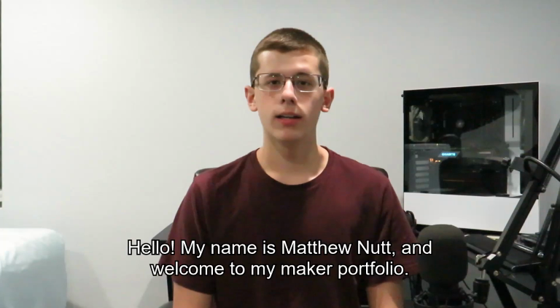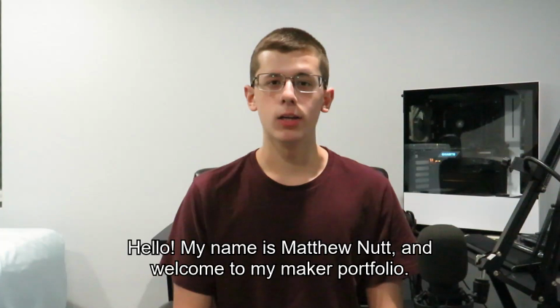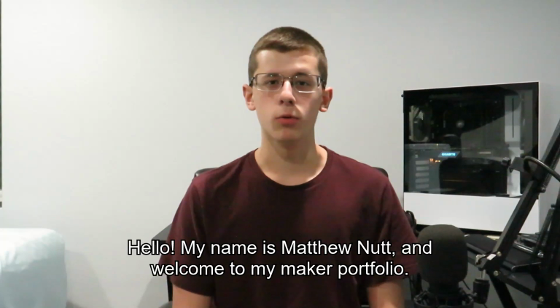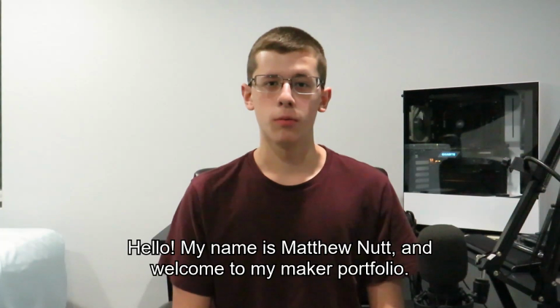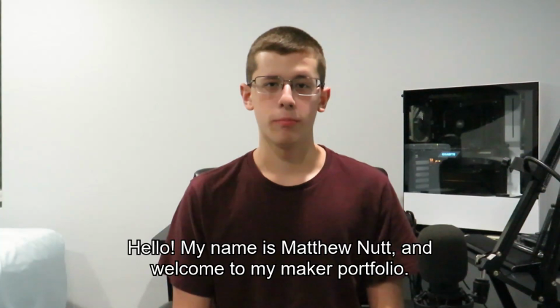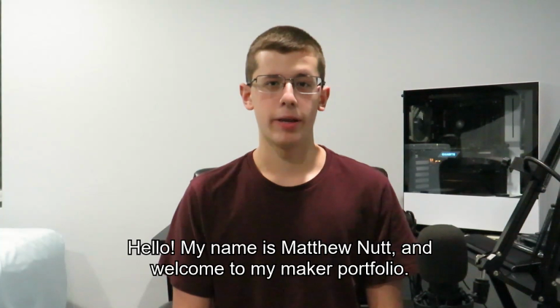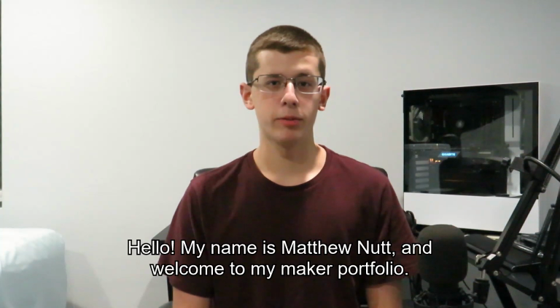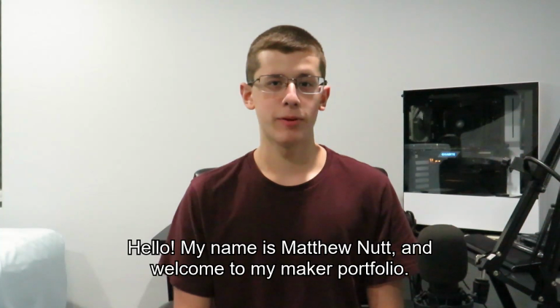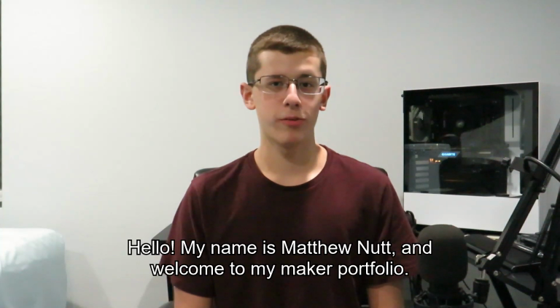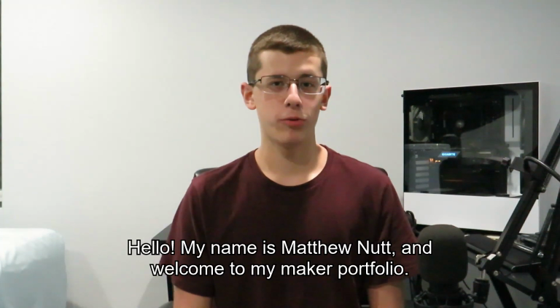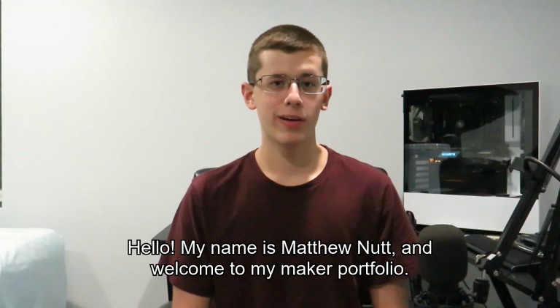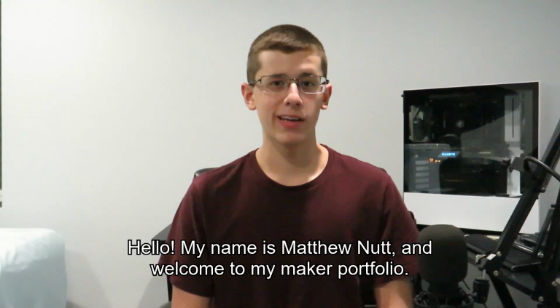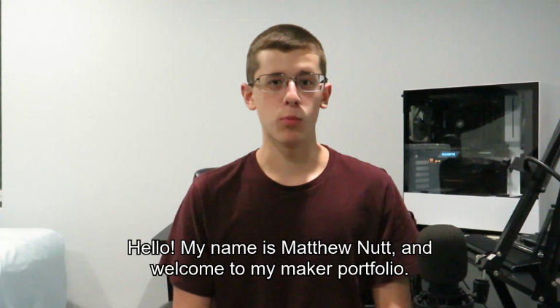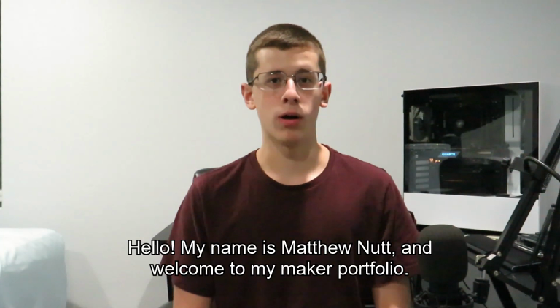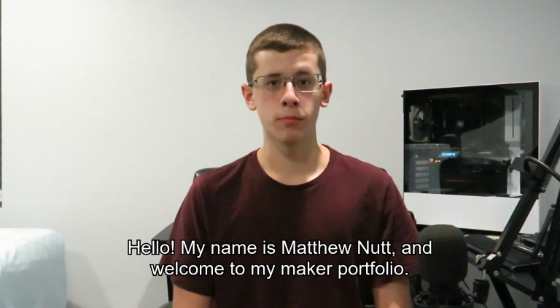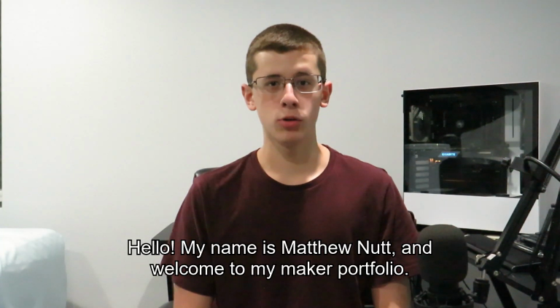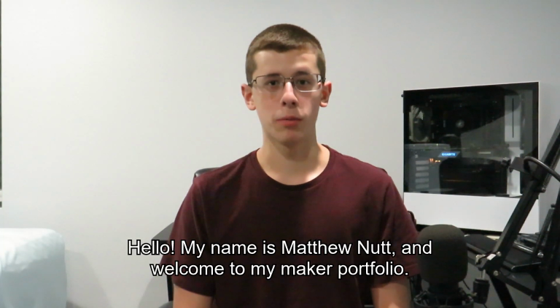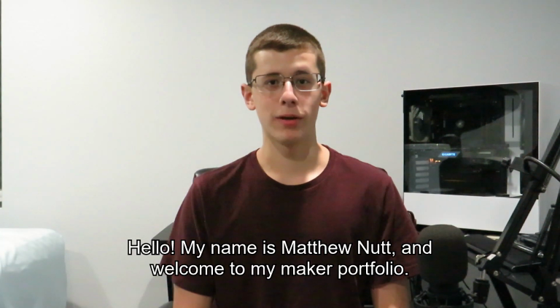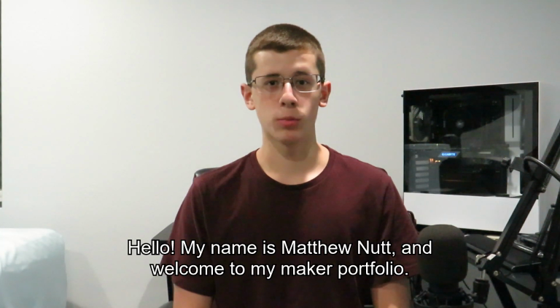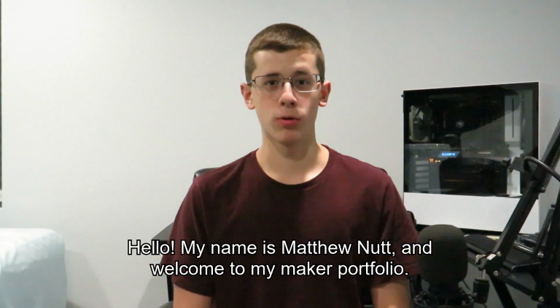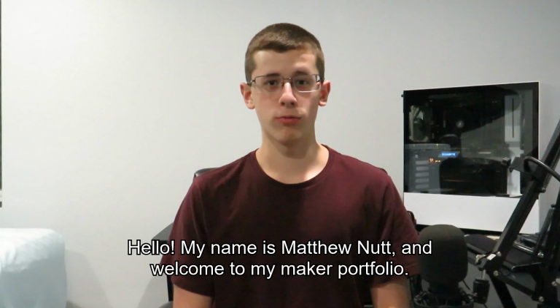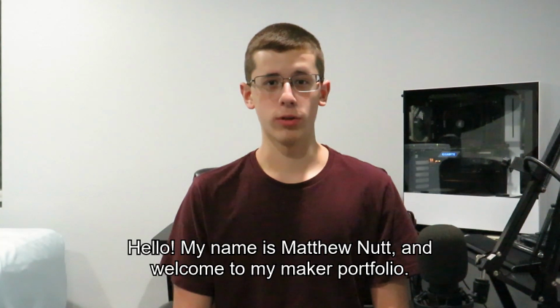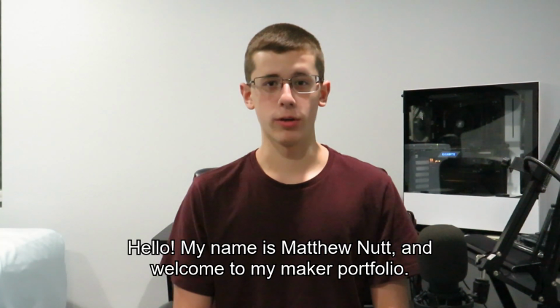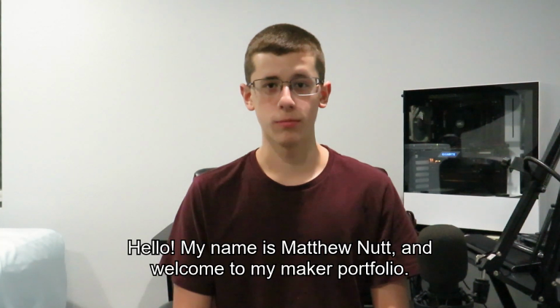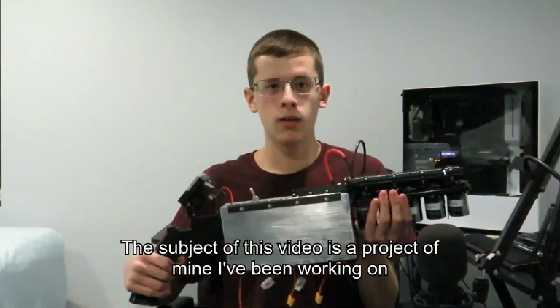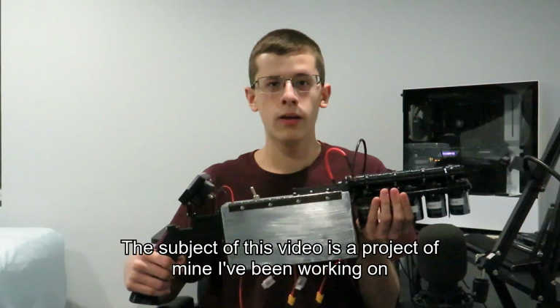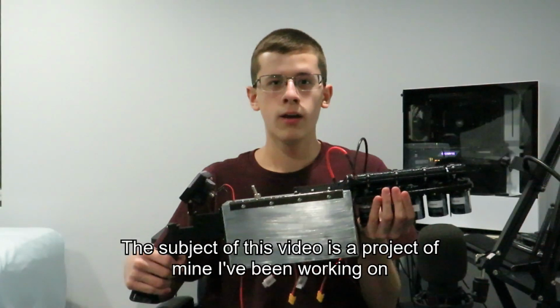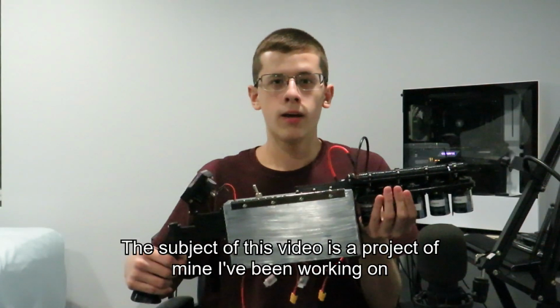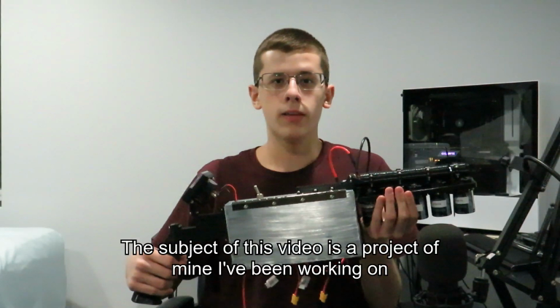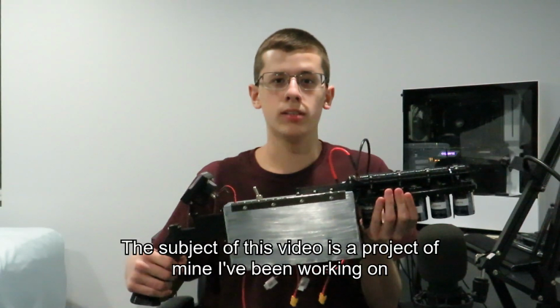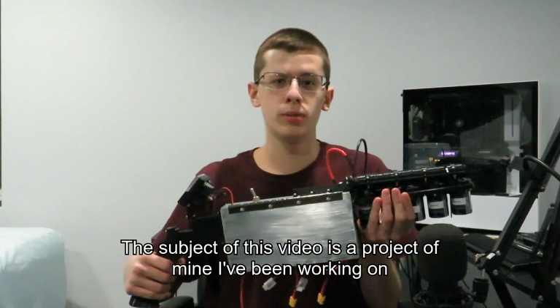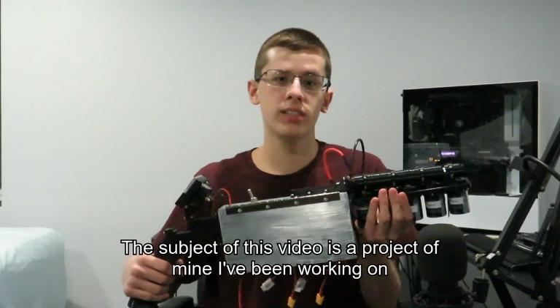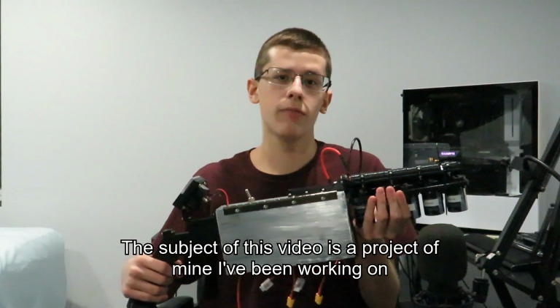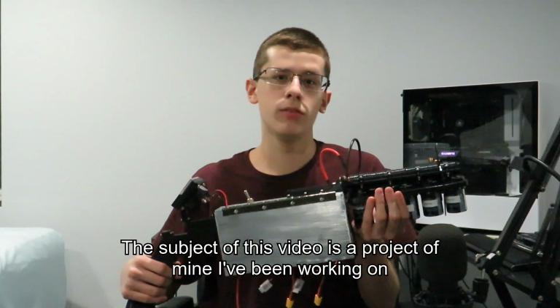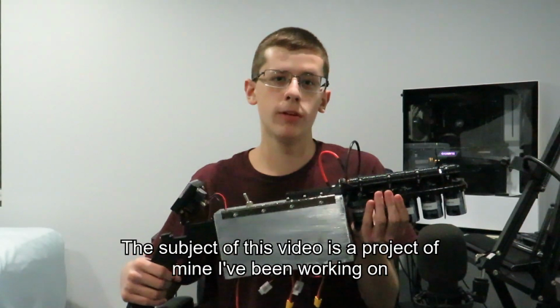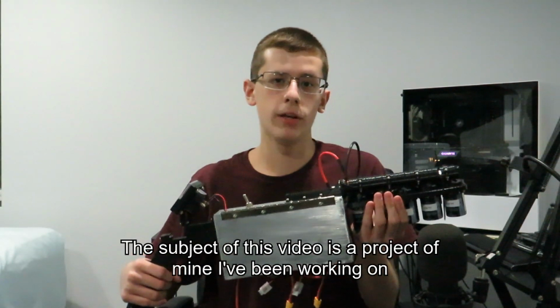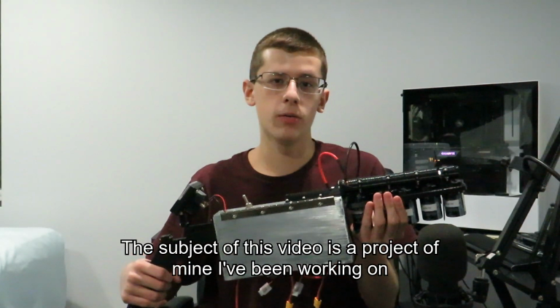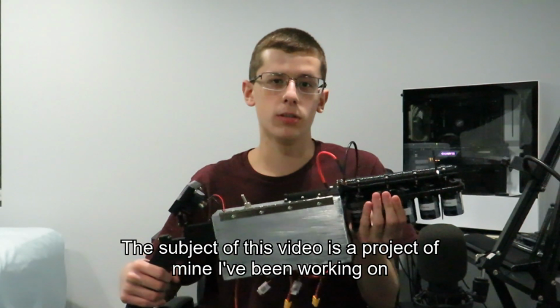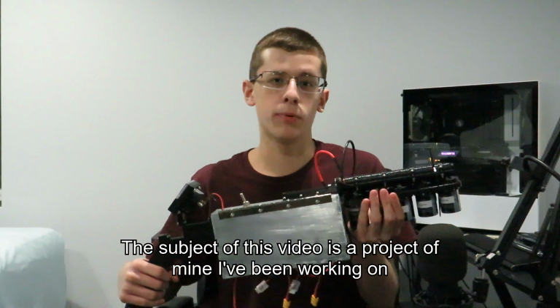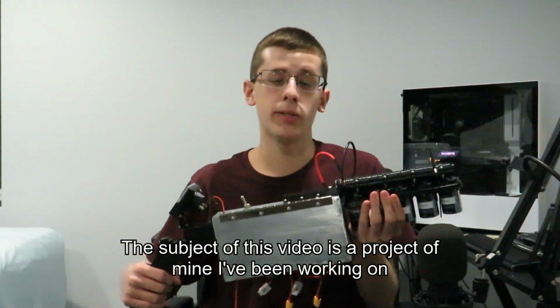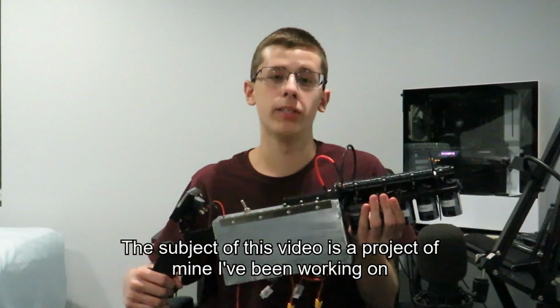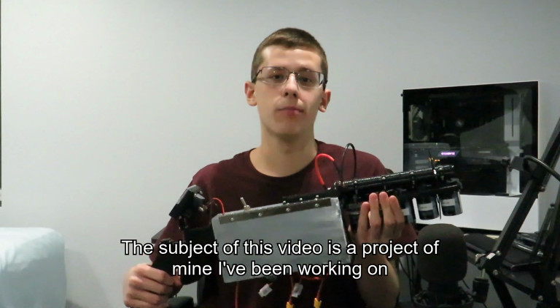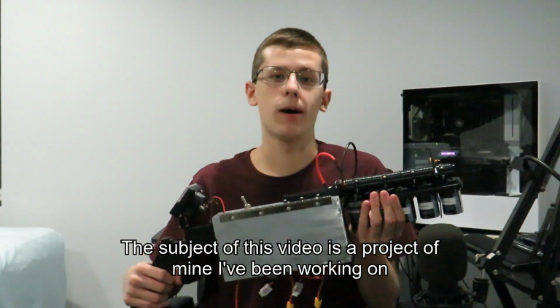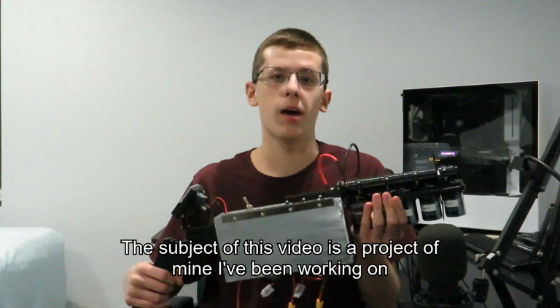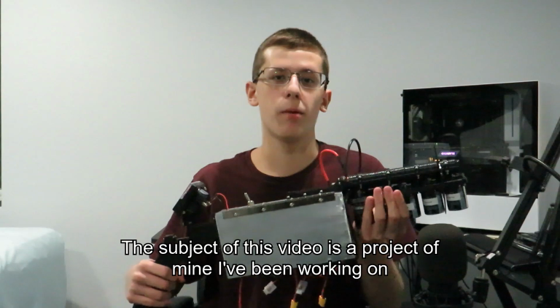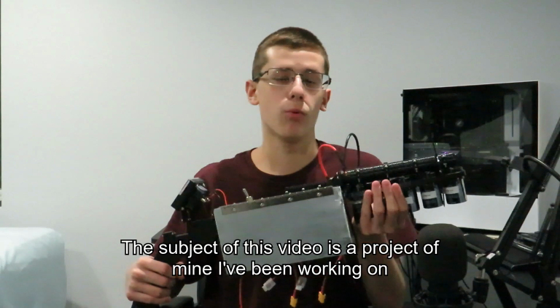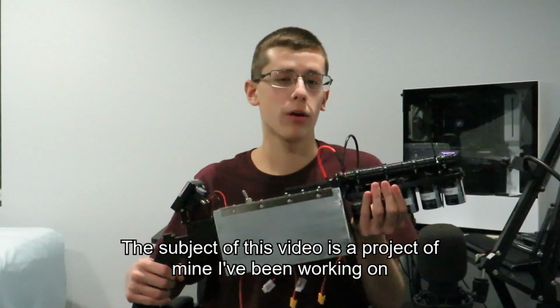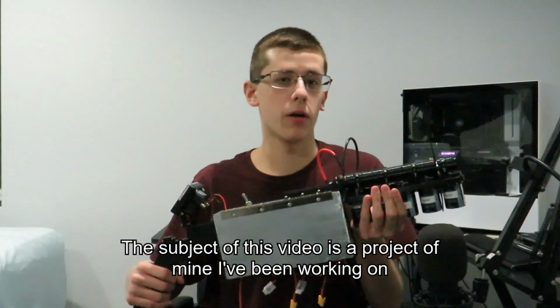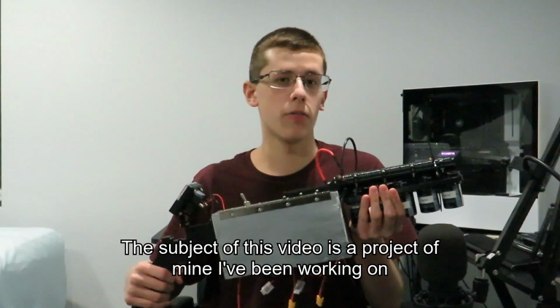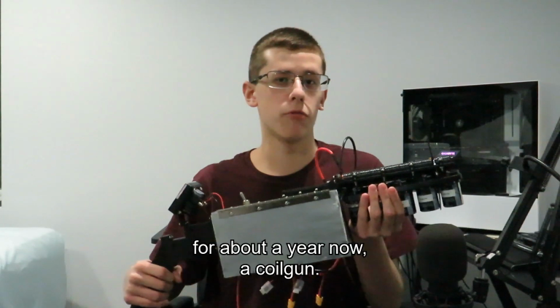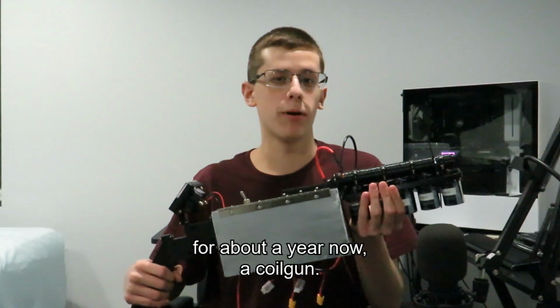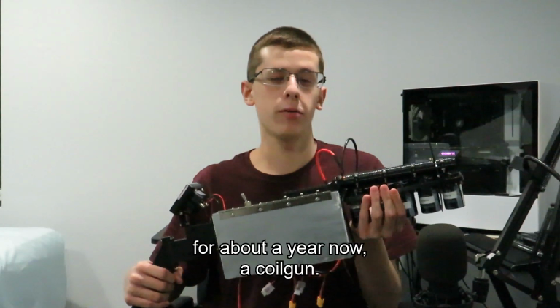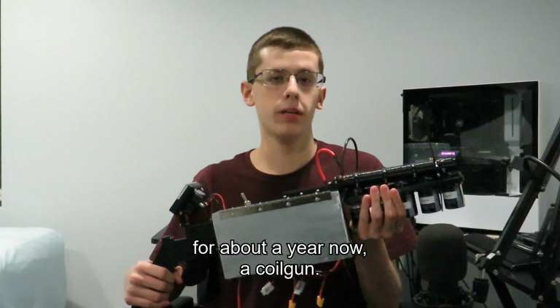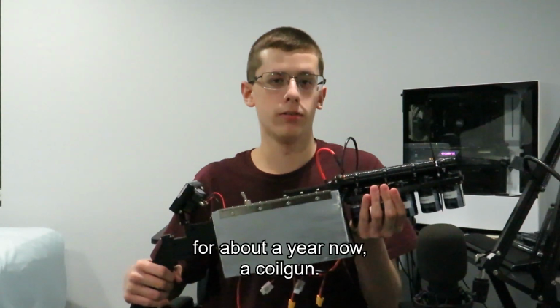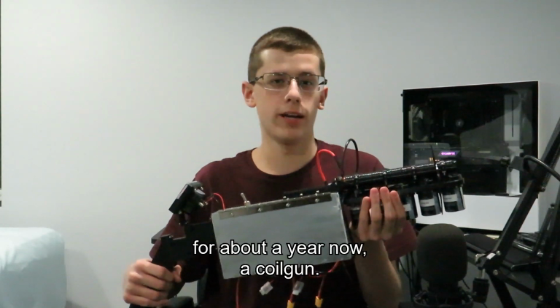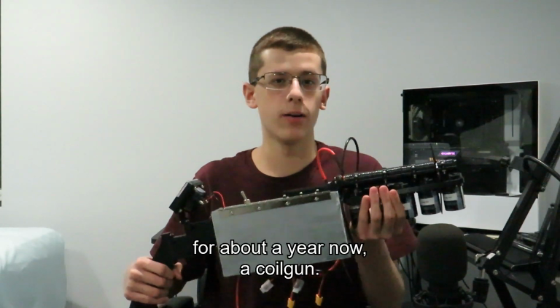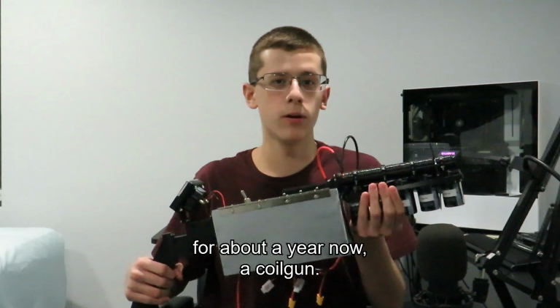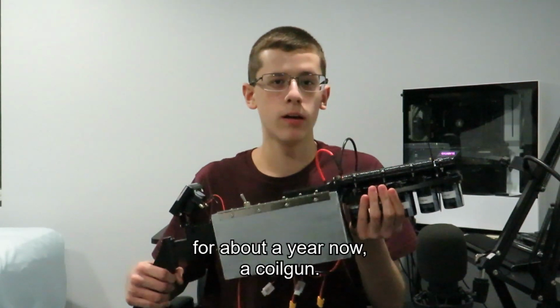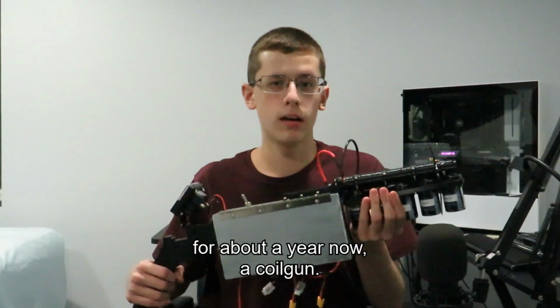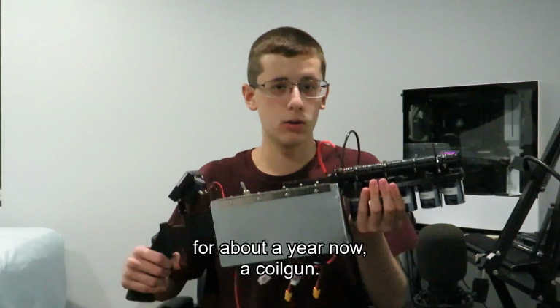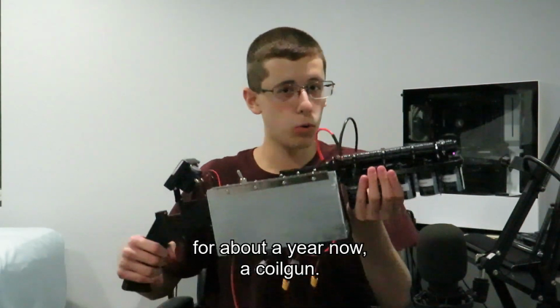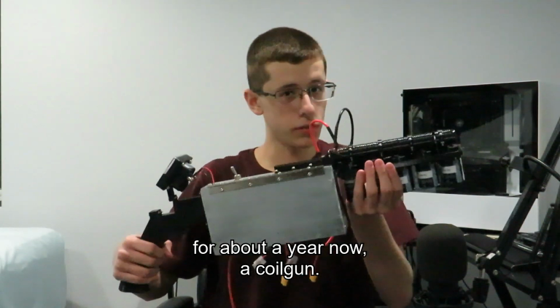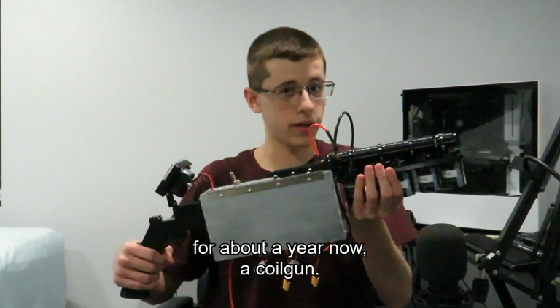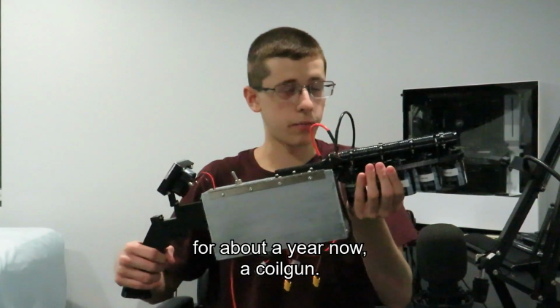Hello, my name is Matthew Knott and welcome to my Maker Portfolio. The subject of this video is a project of mine I've been working on for about a year now, a coil gun.